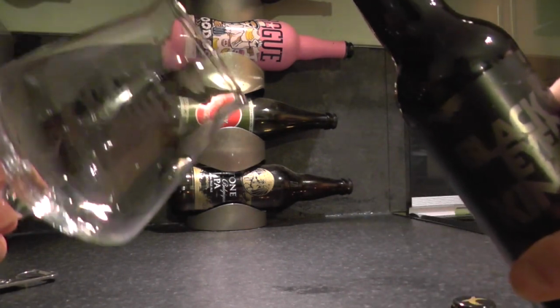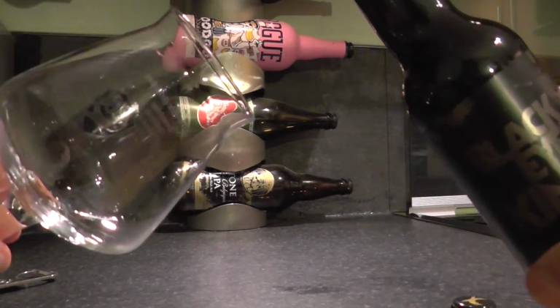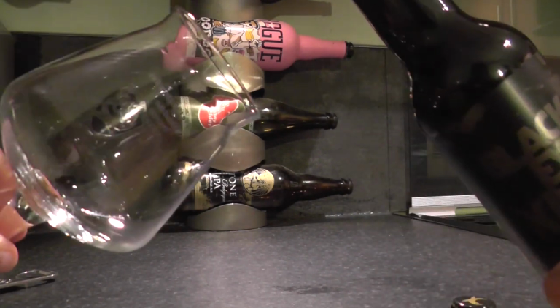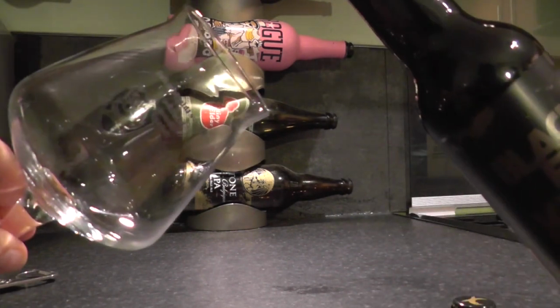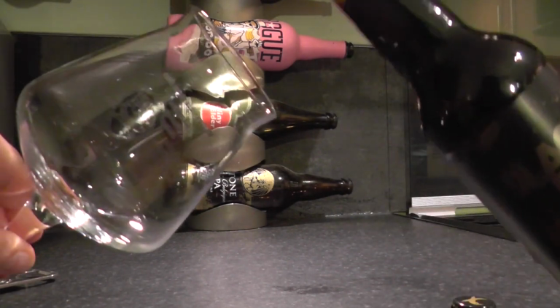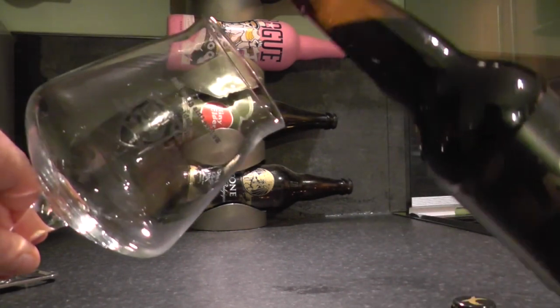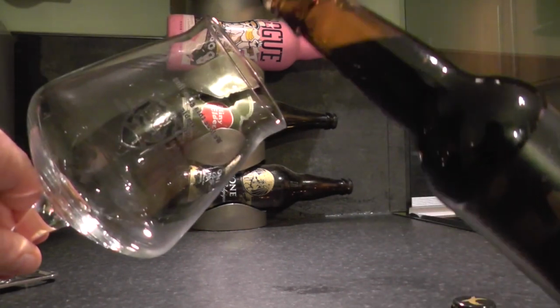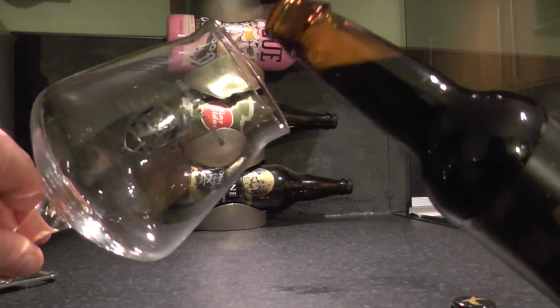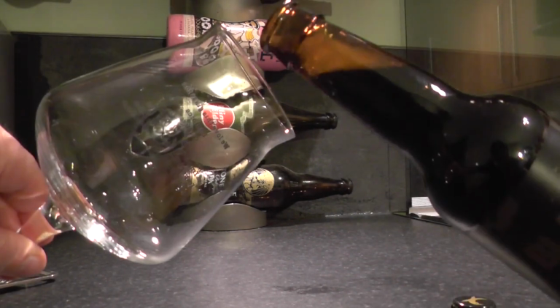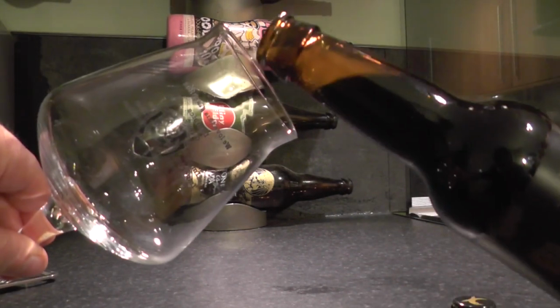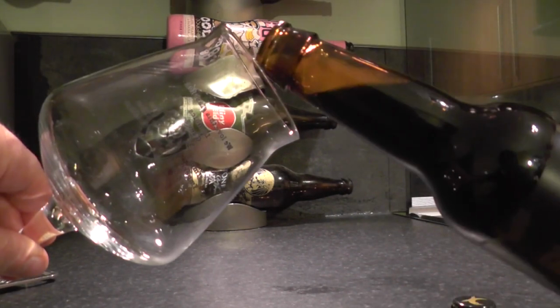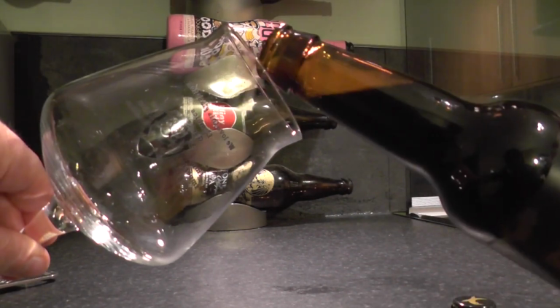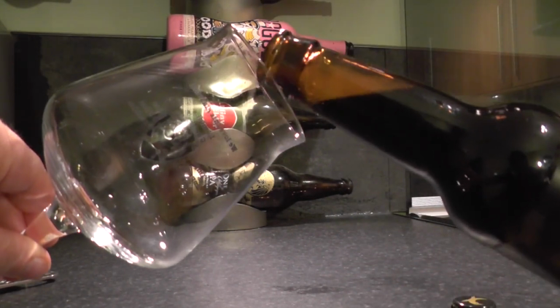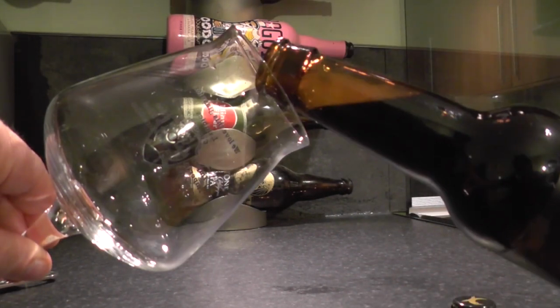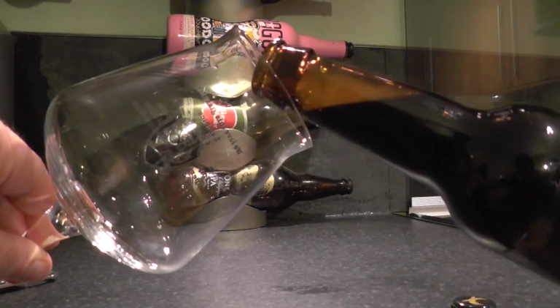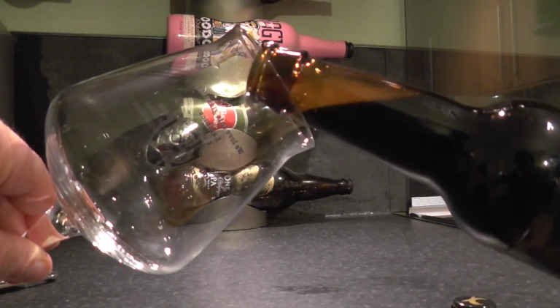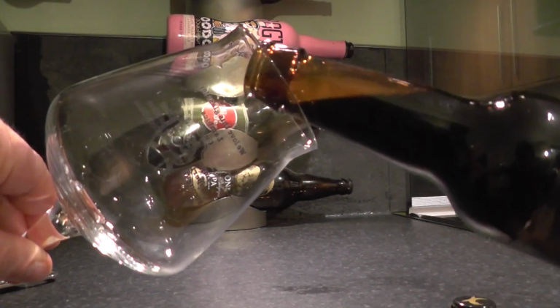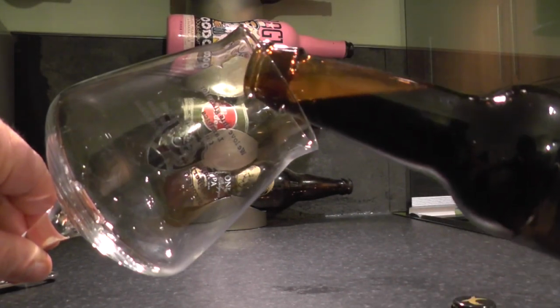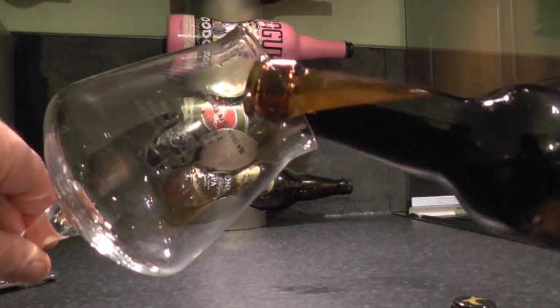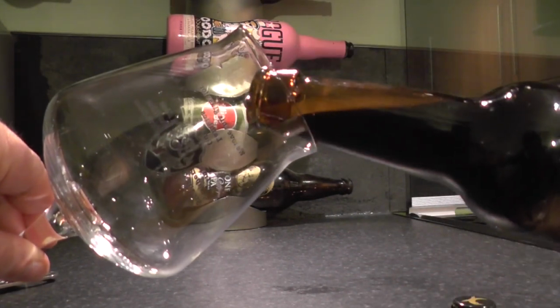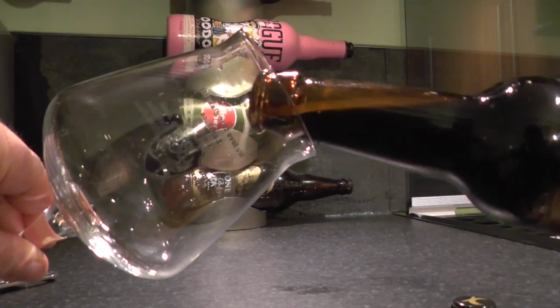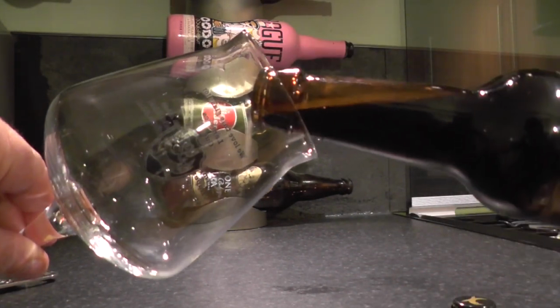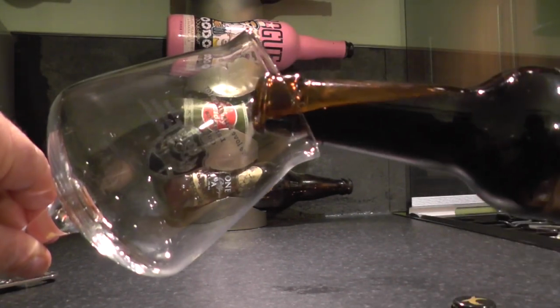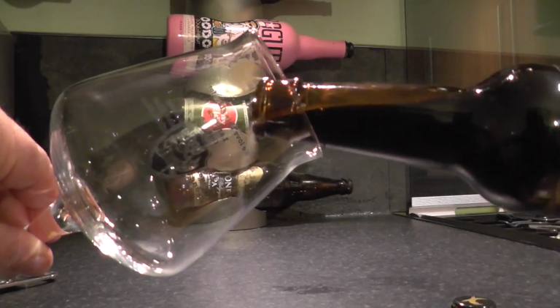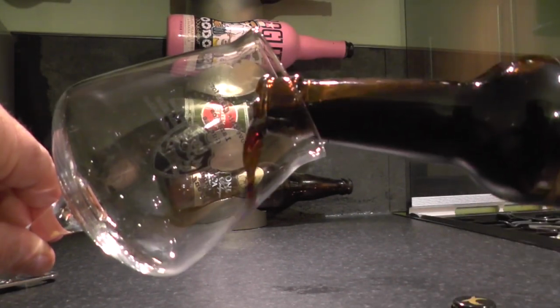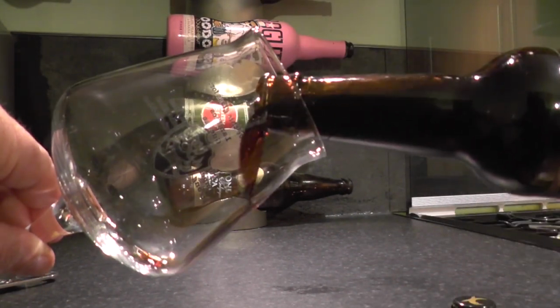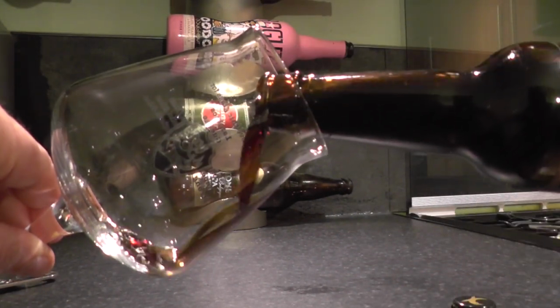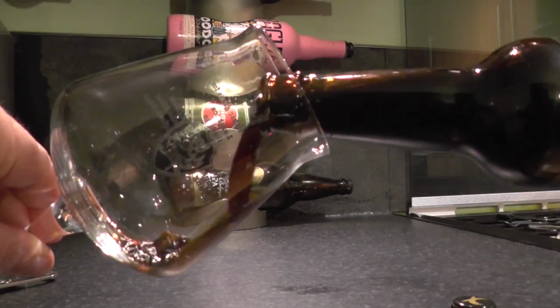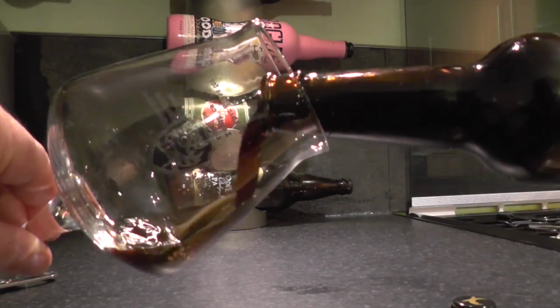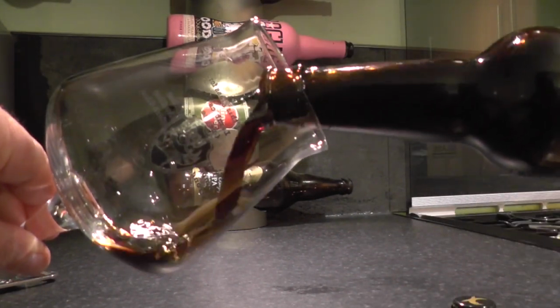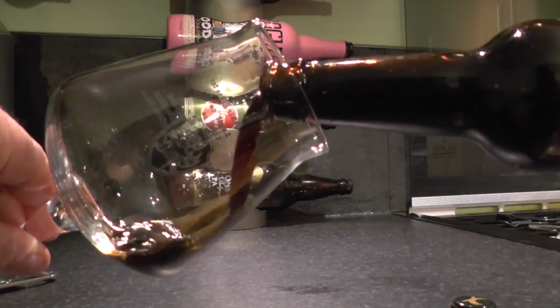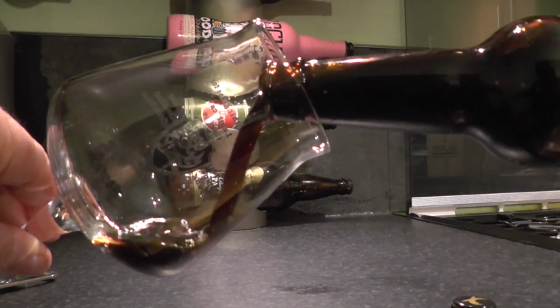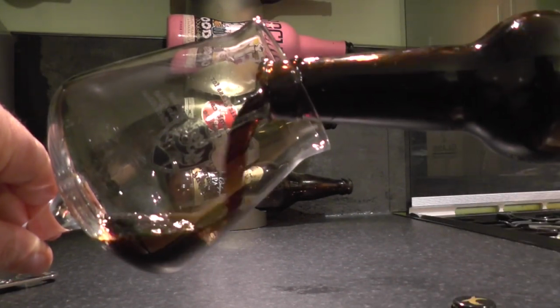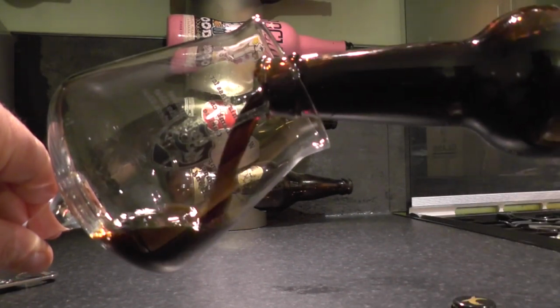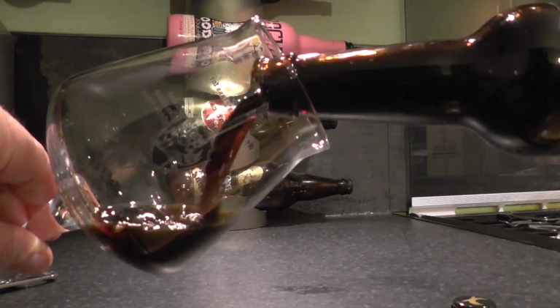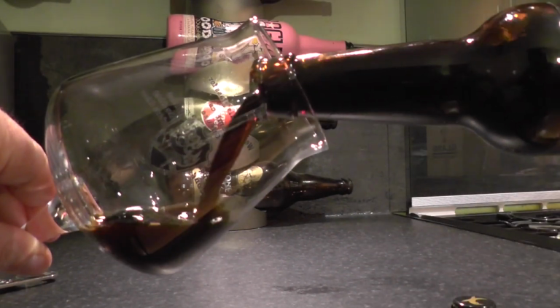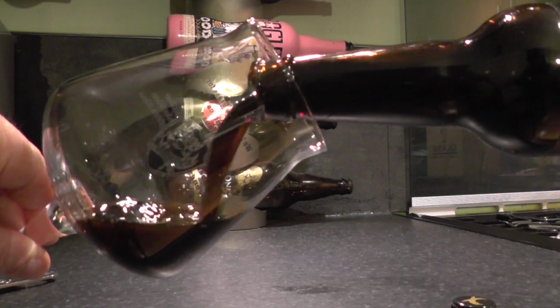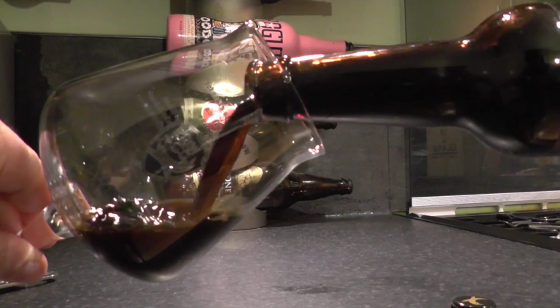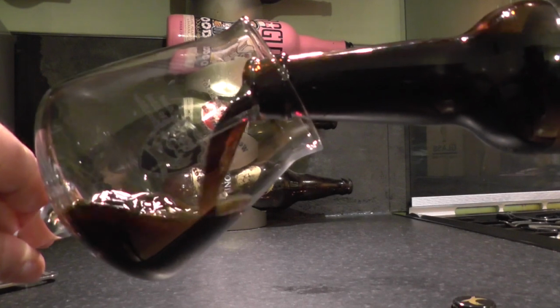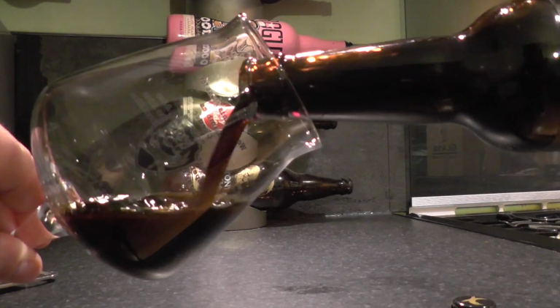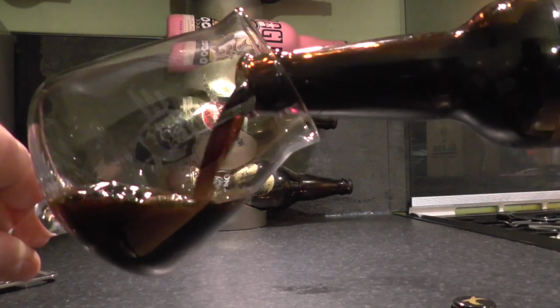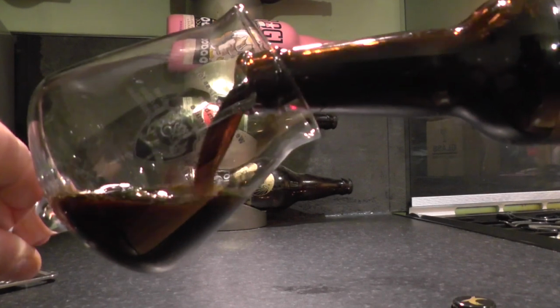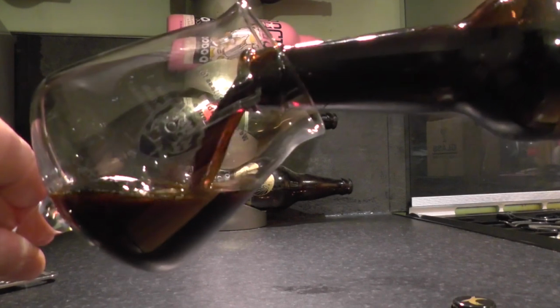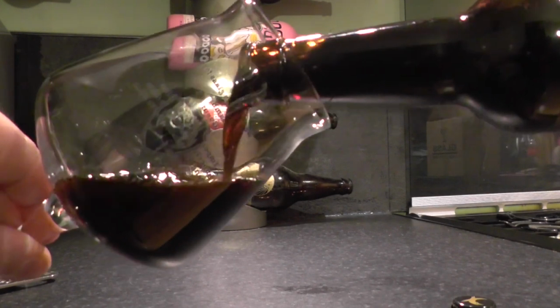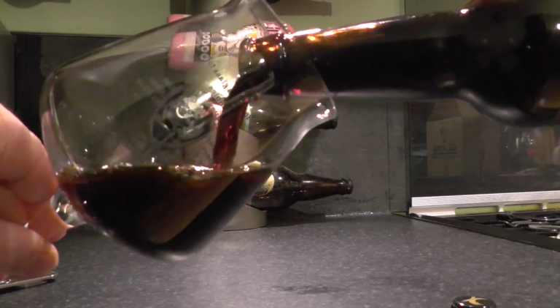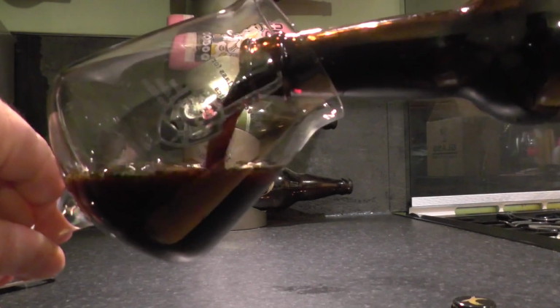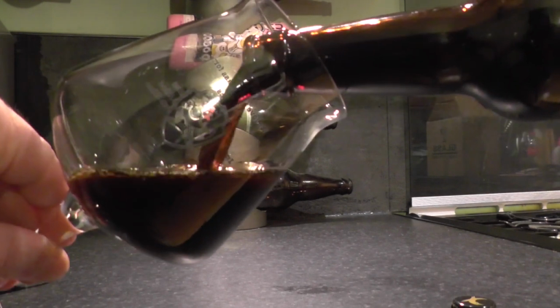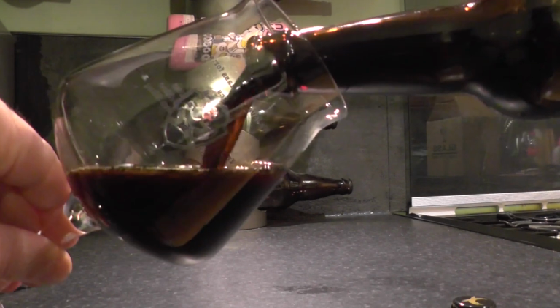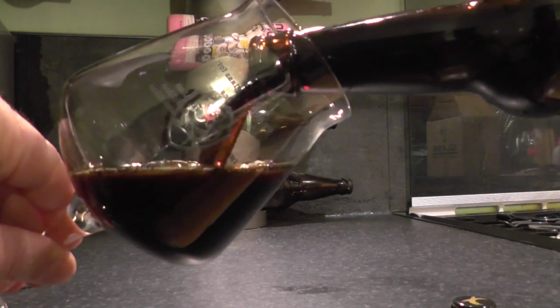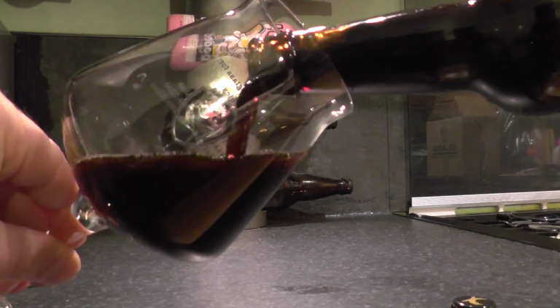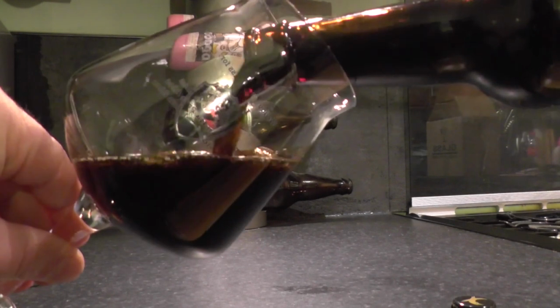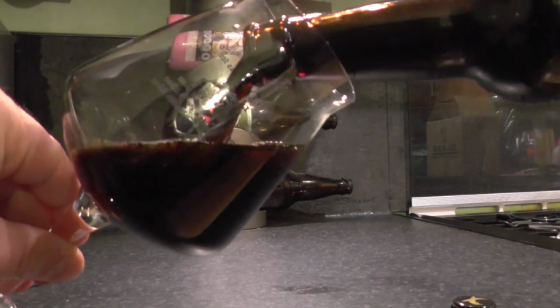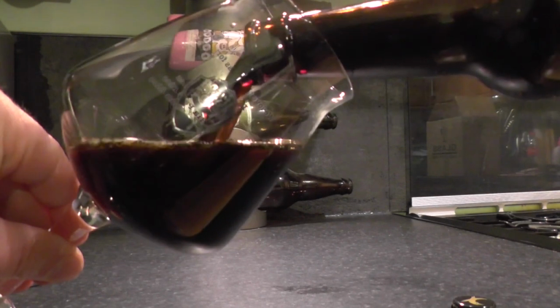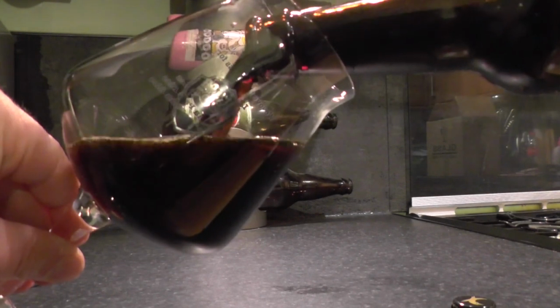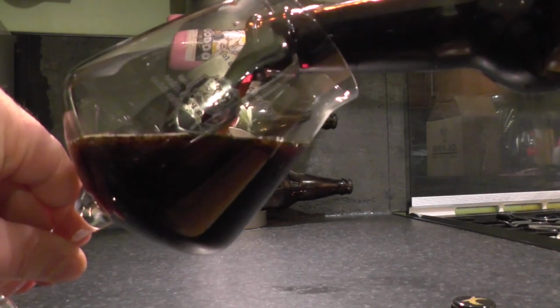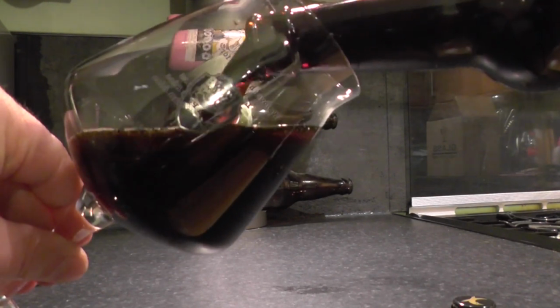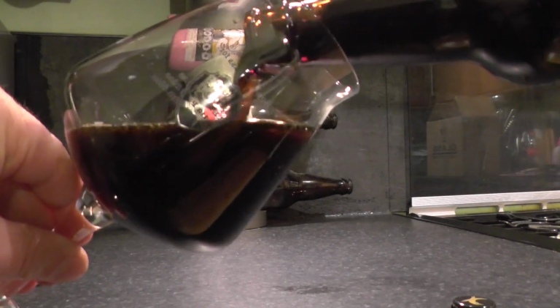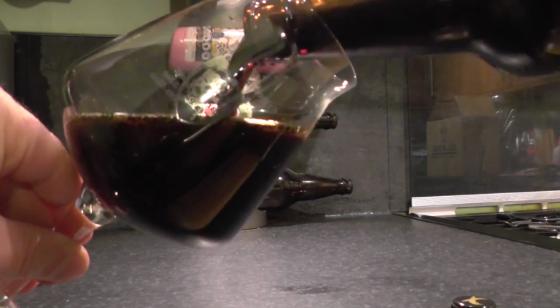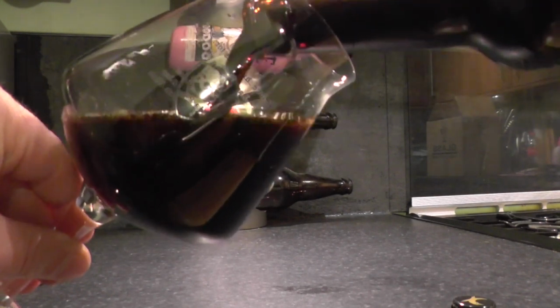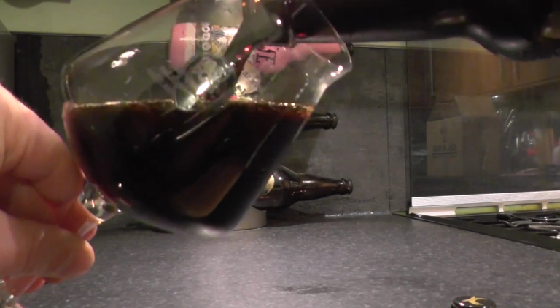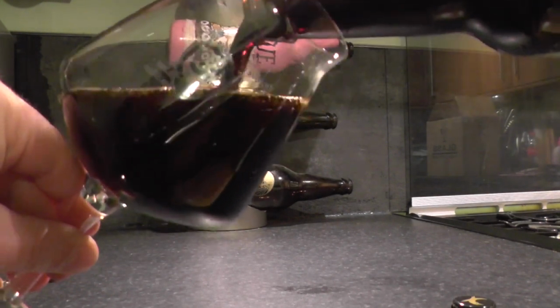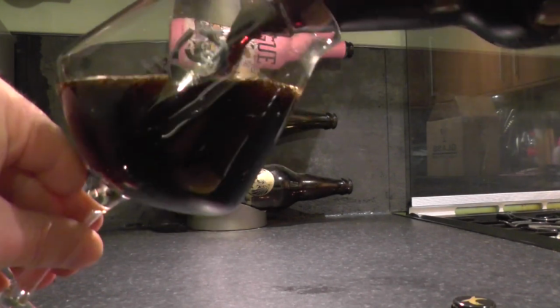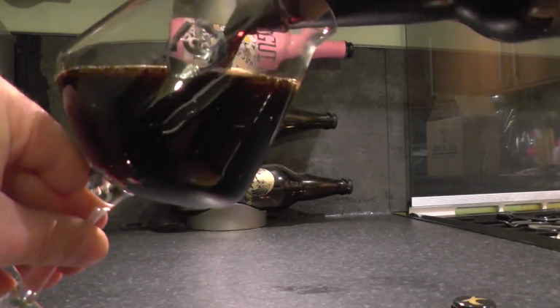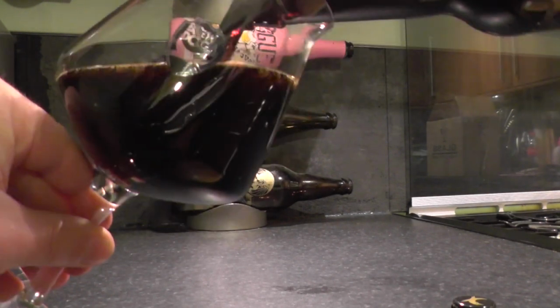Beer pouring out there. Look at that glug.